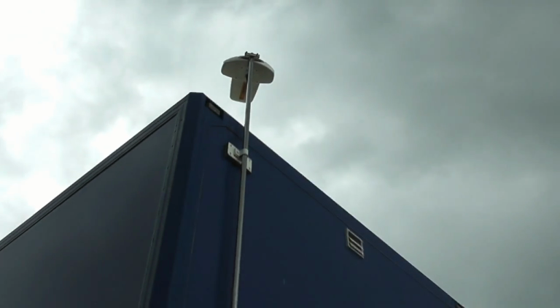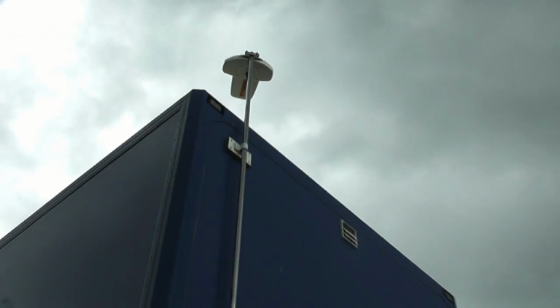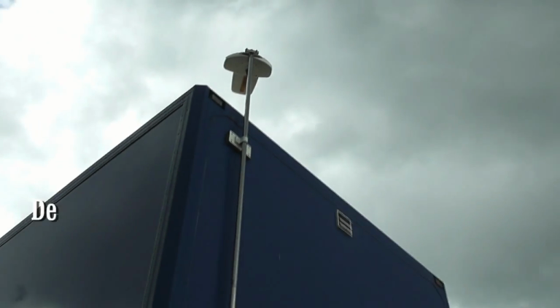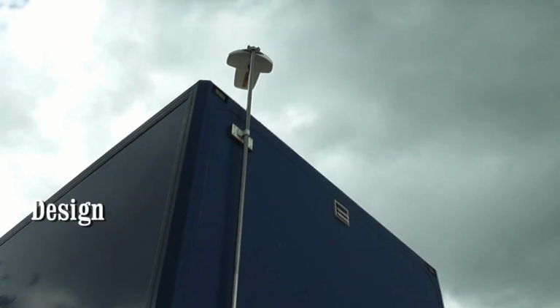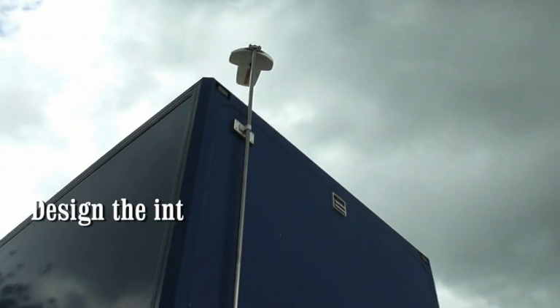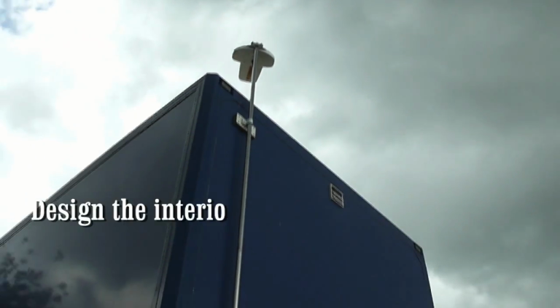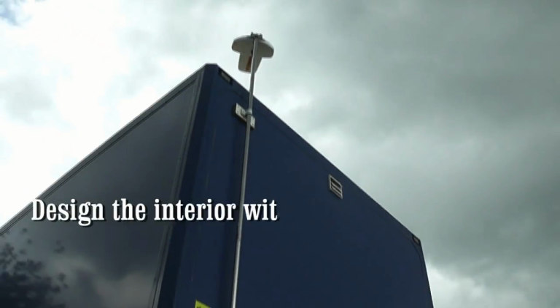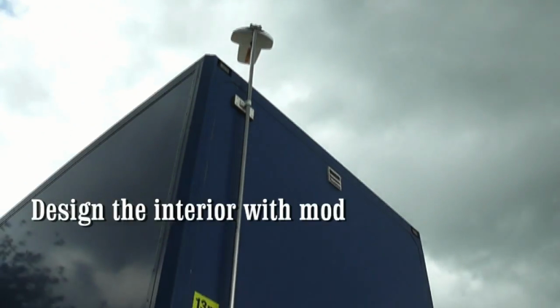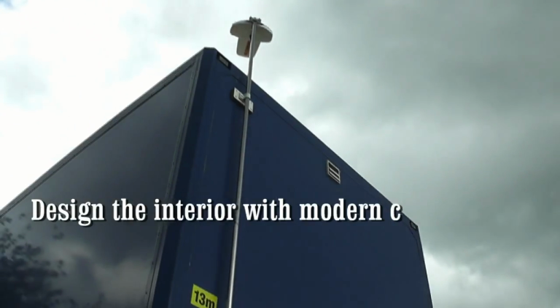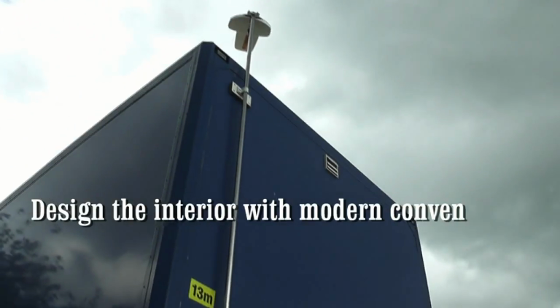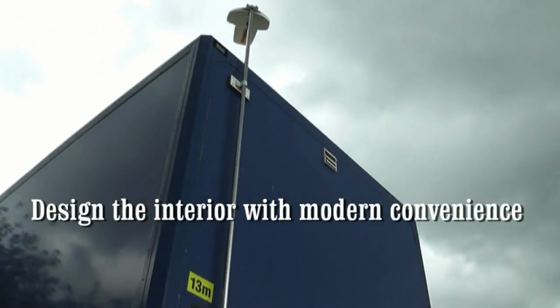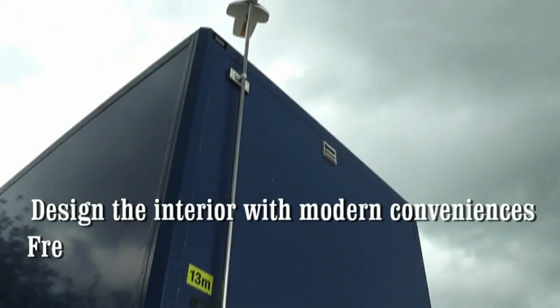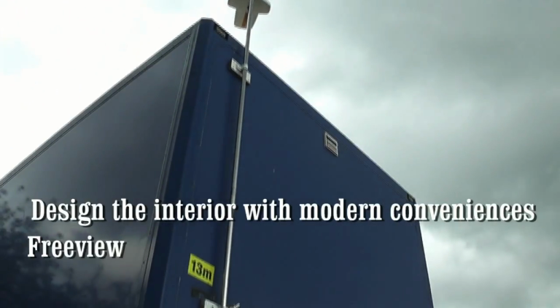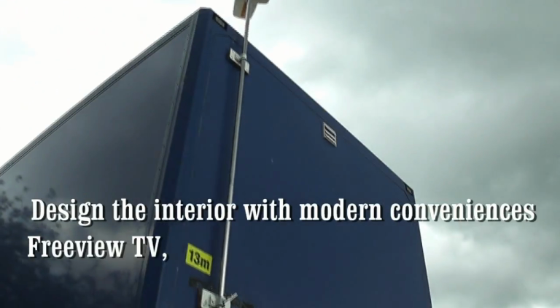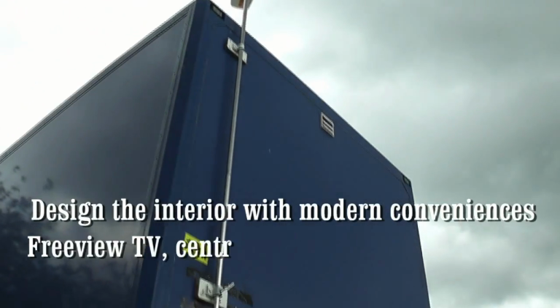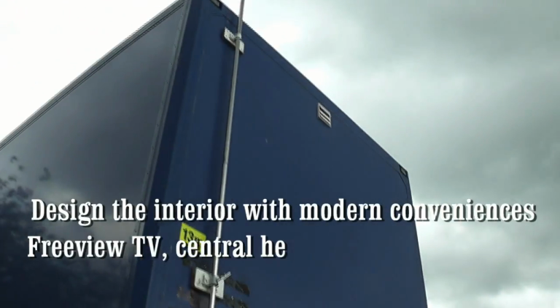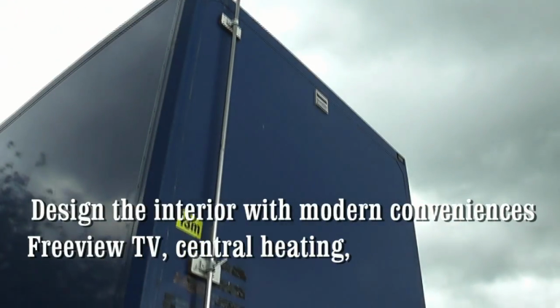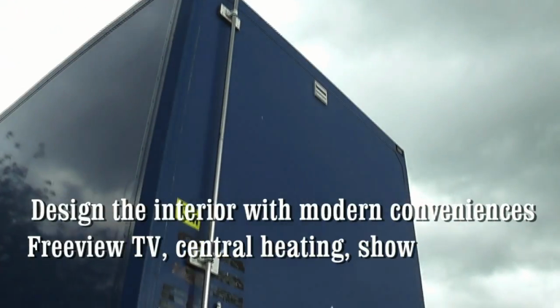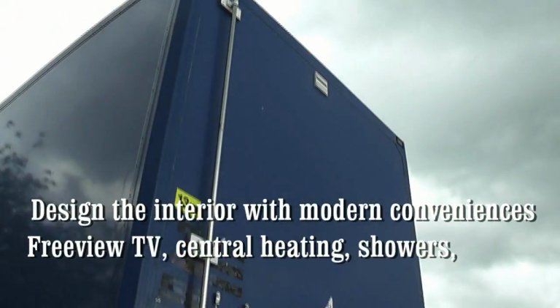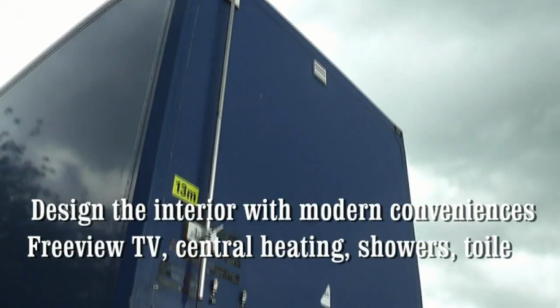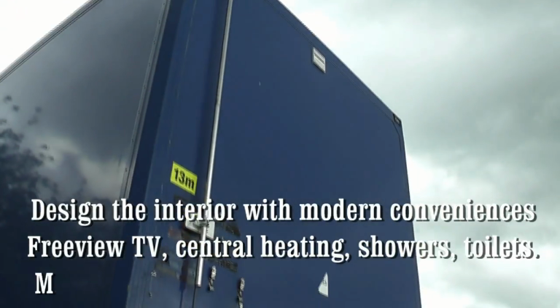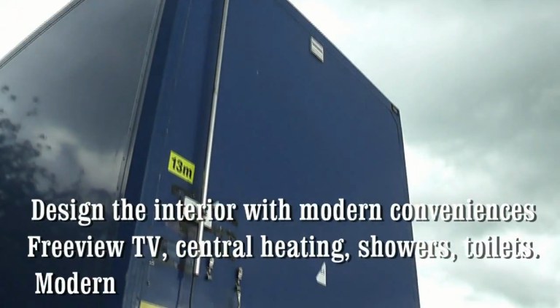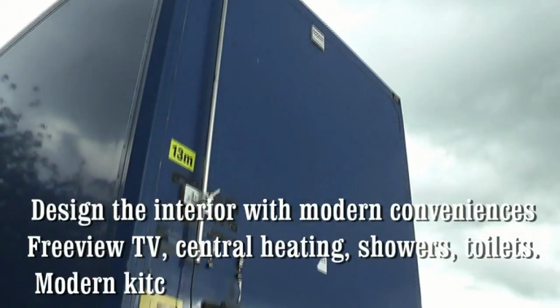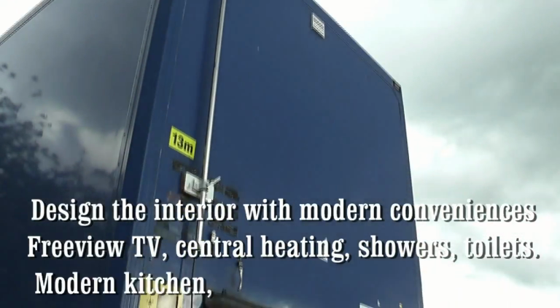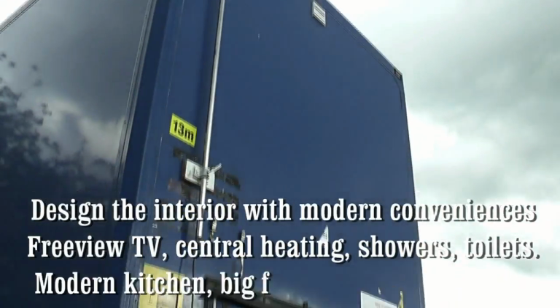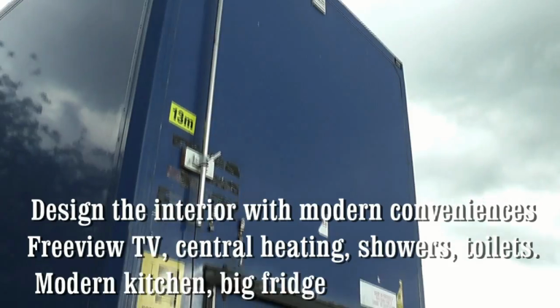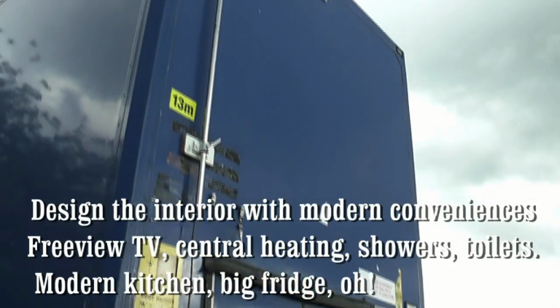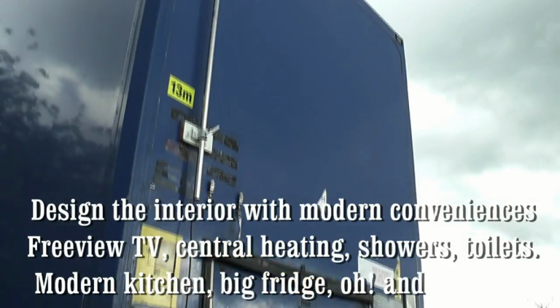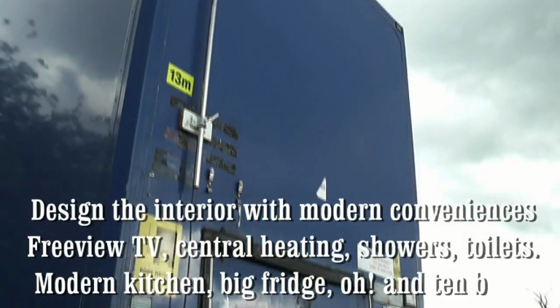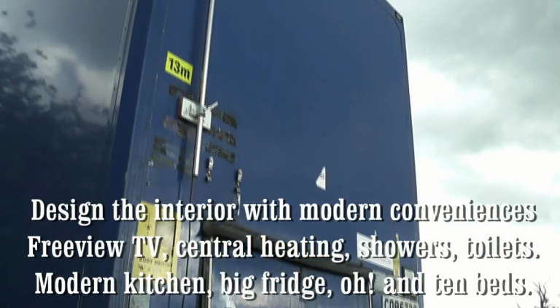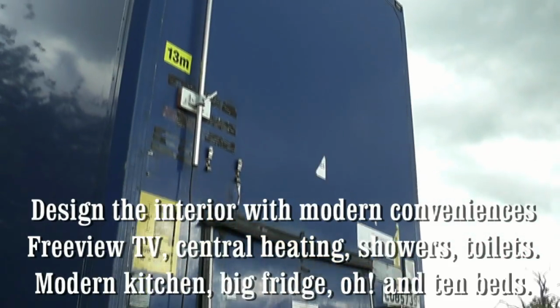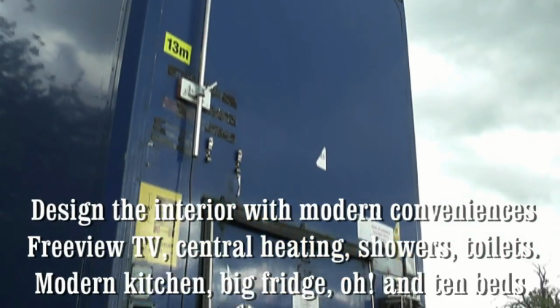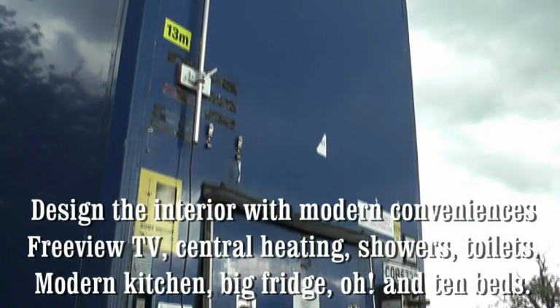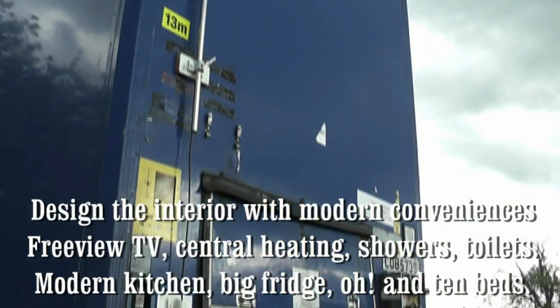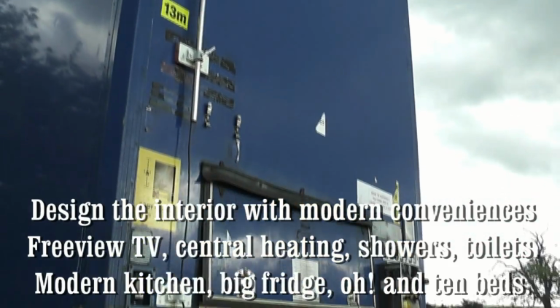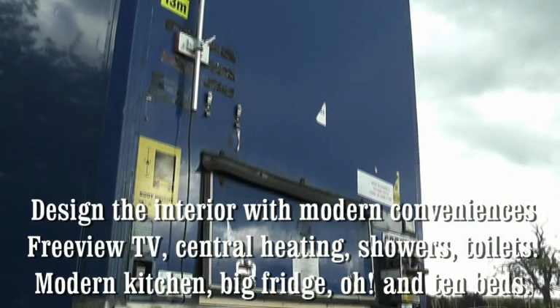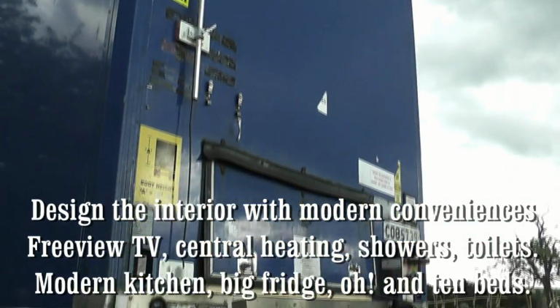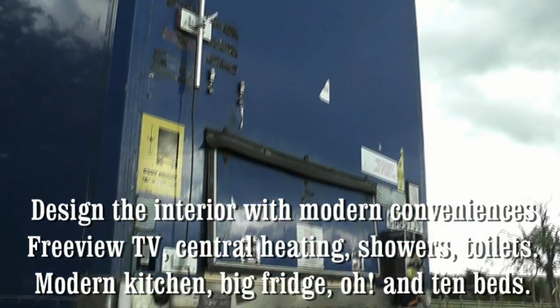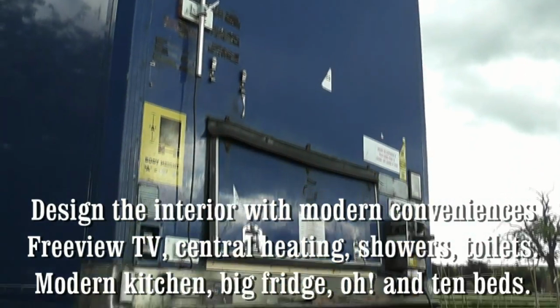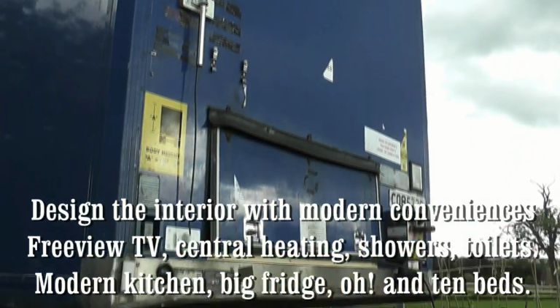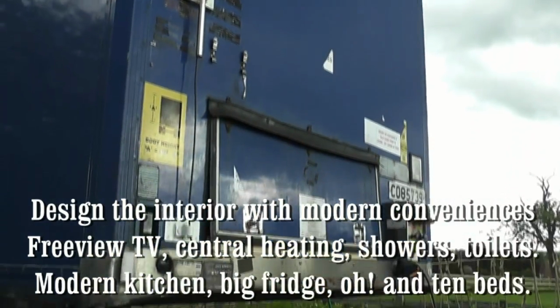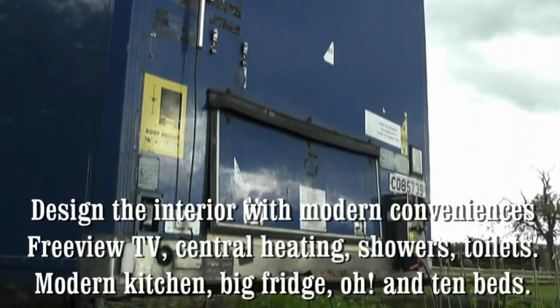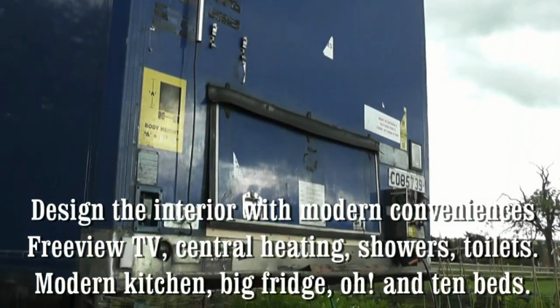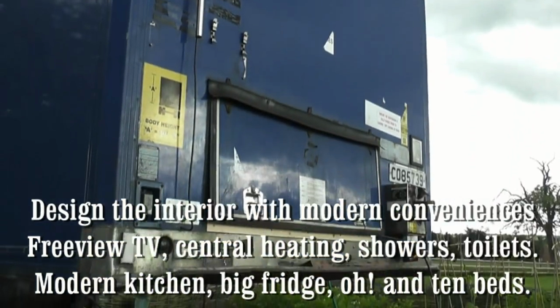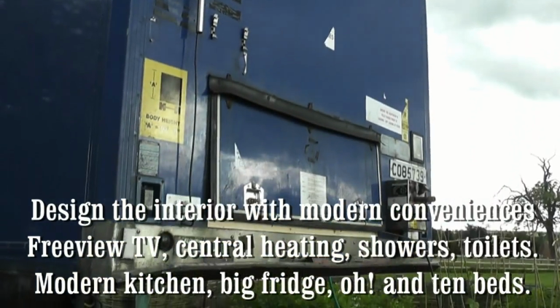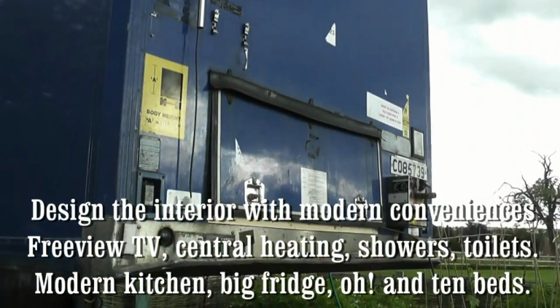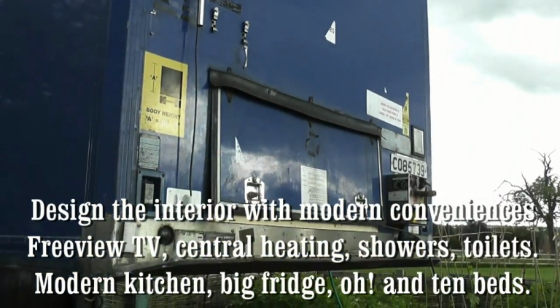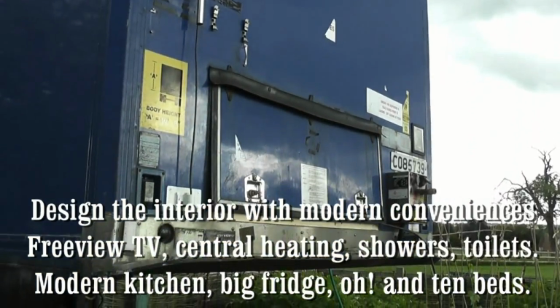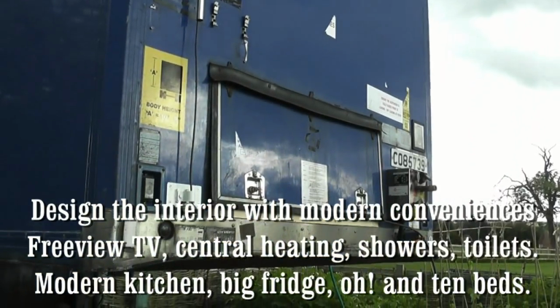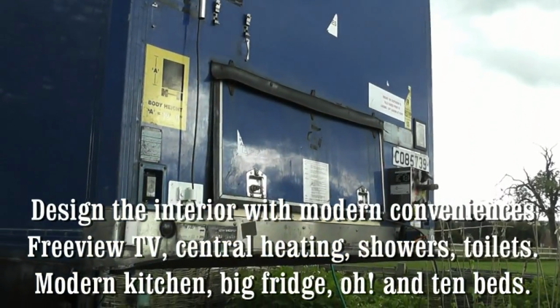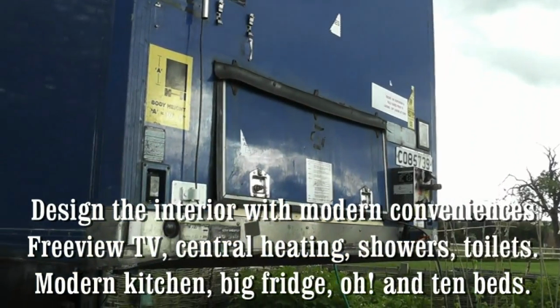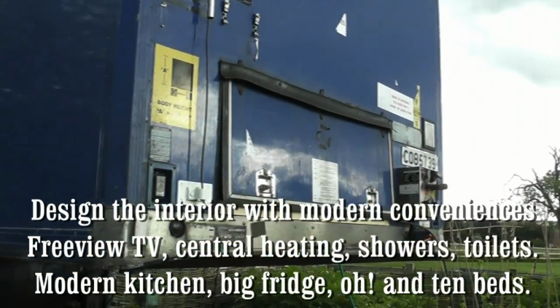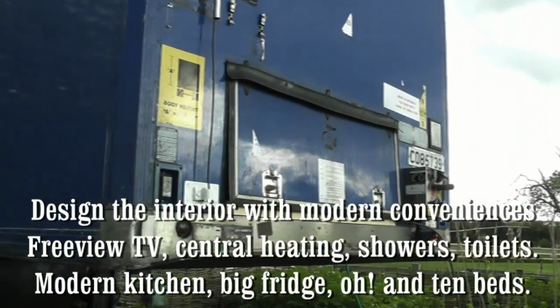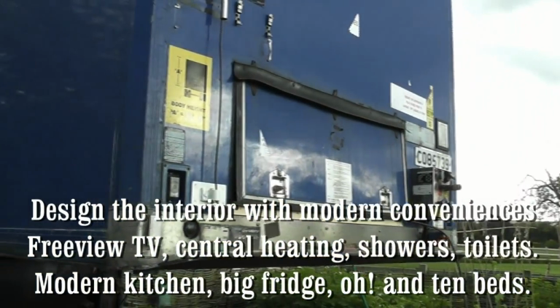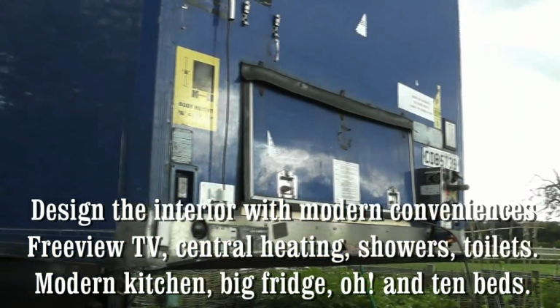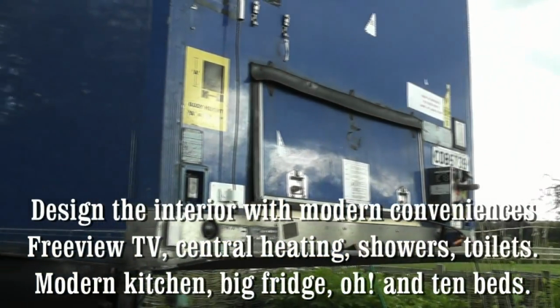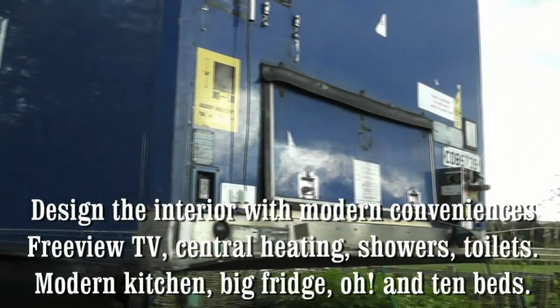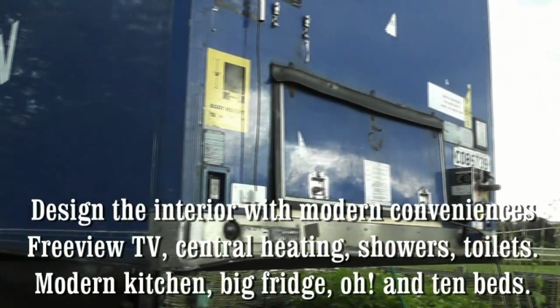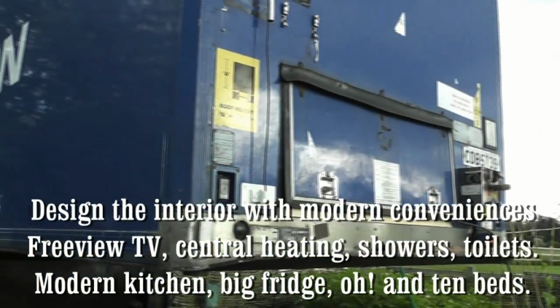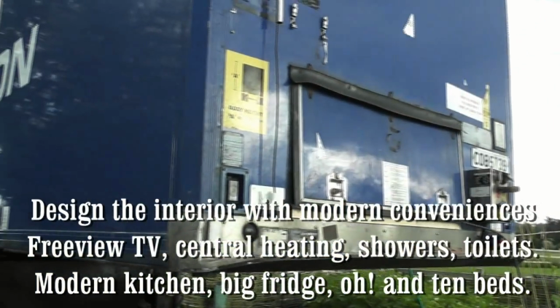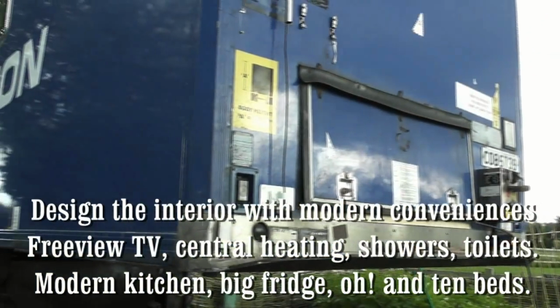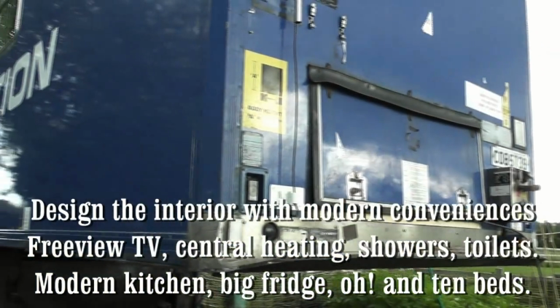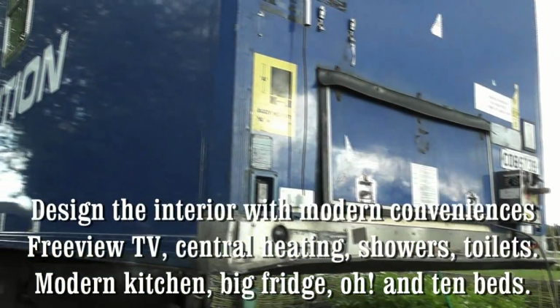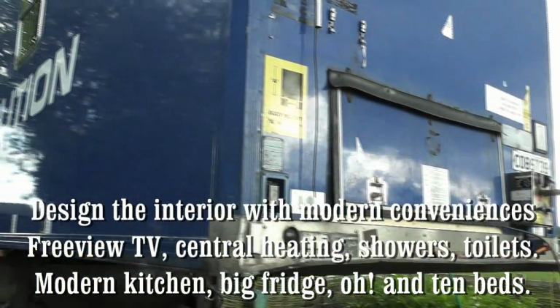Second, design the interior with modern convenience: free-view TV, central heating, showers, toilets, modern kitchen, big fridge — oh, and 10 beds.